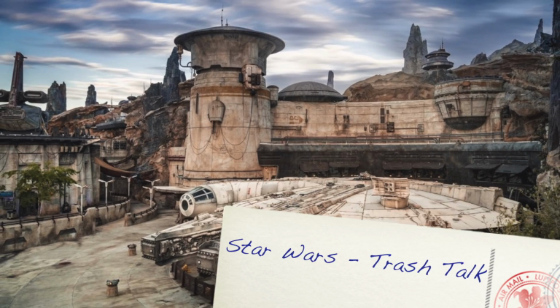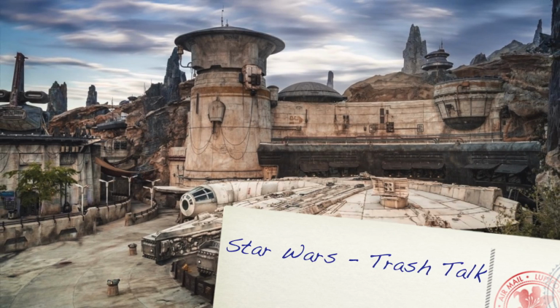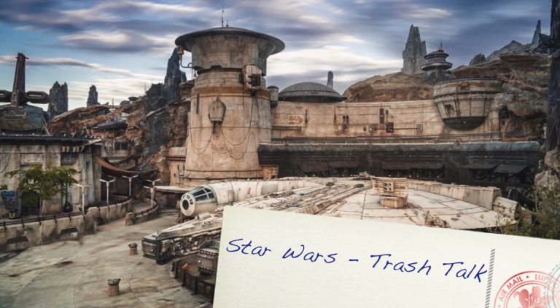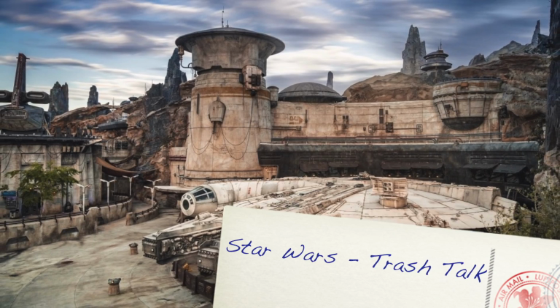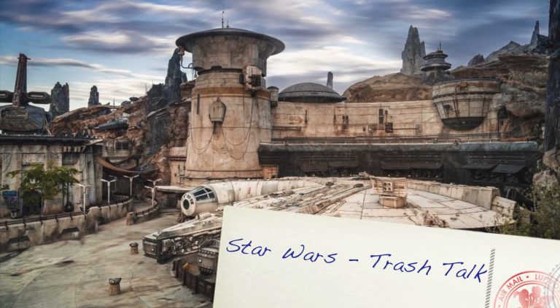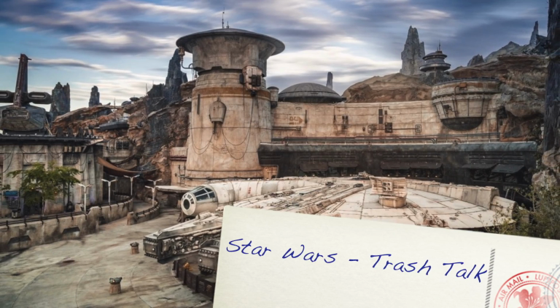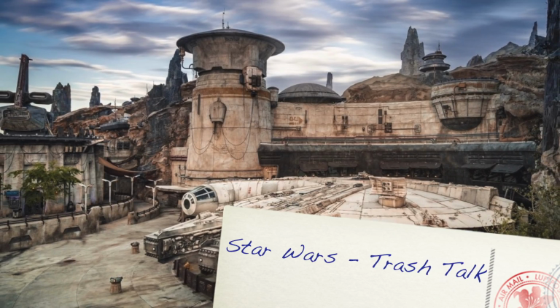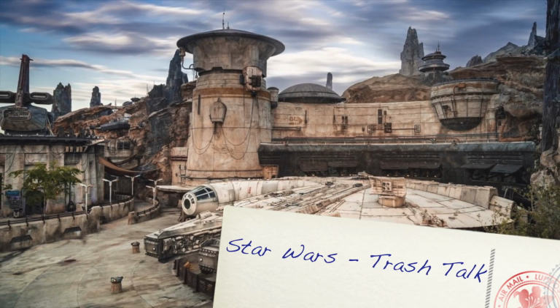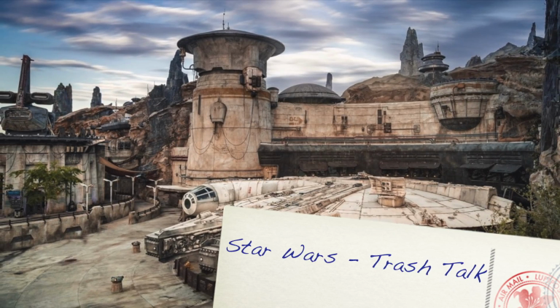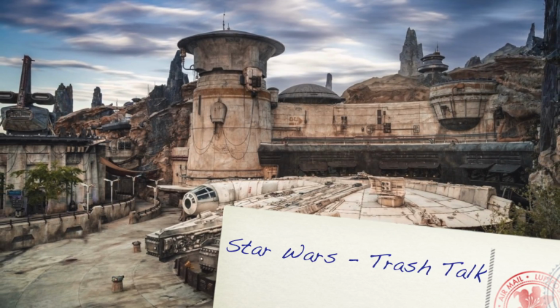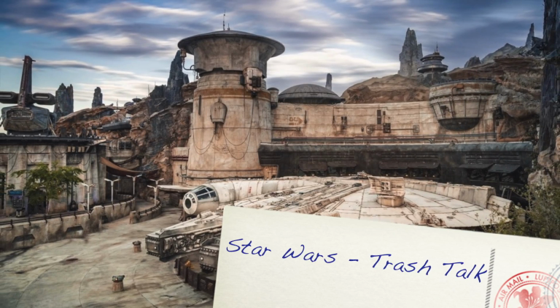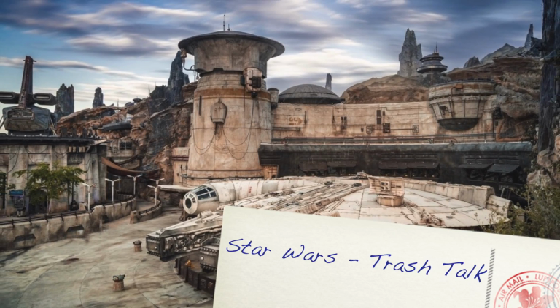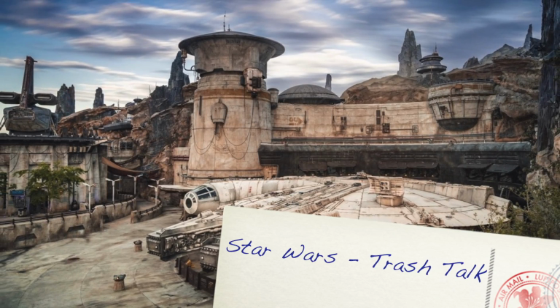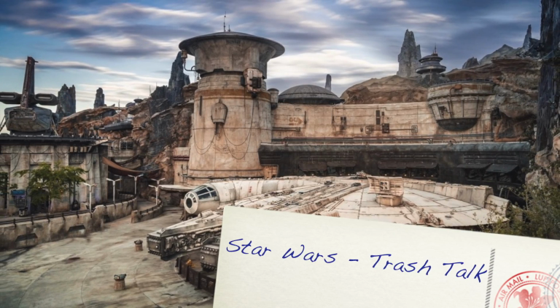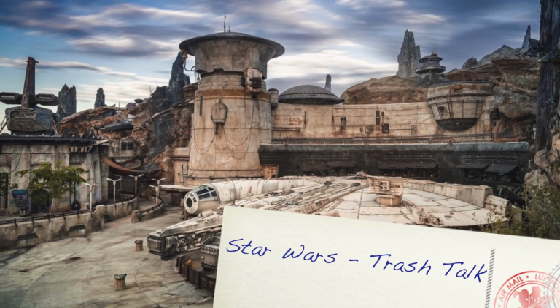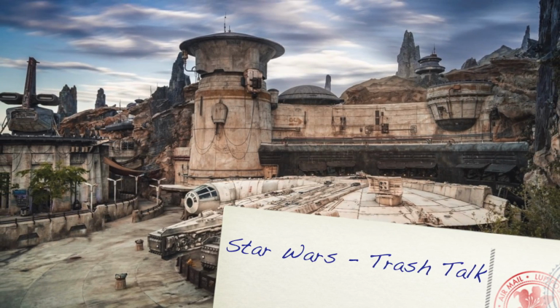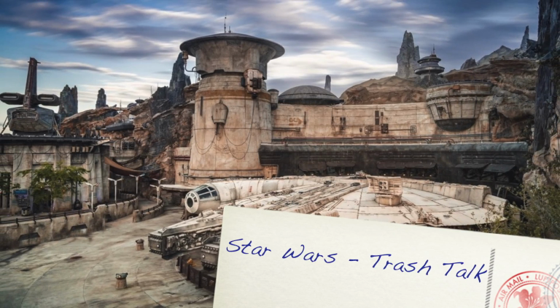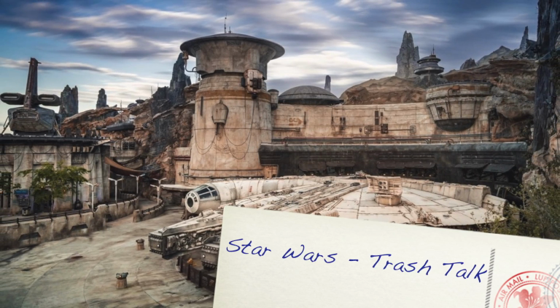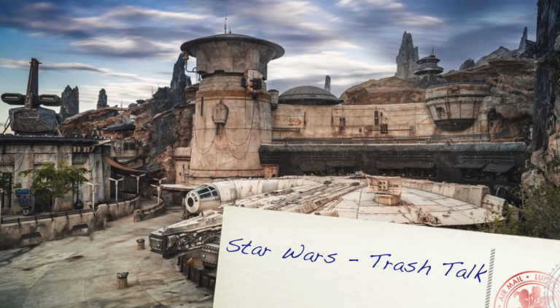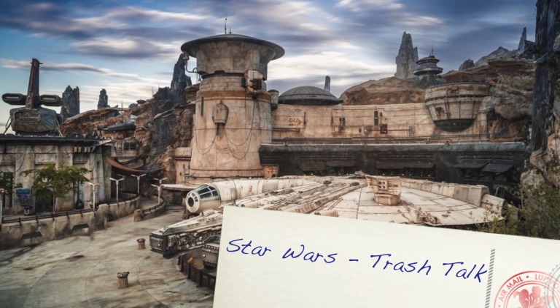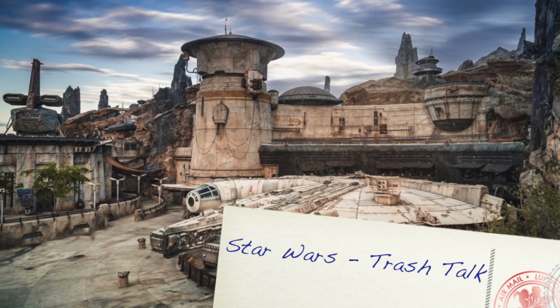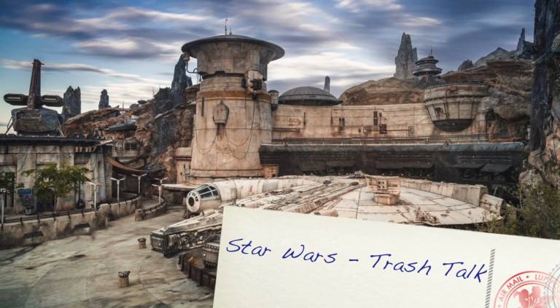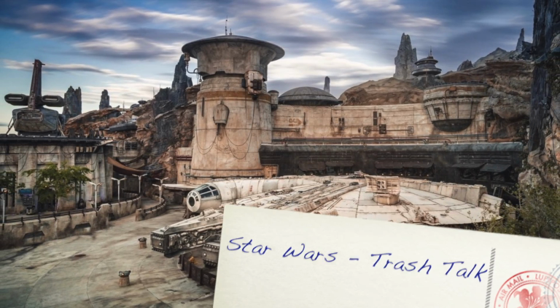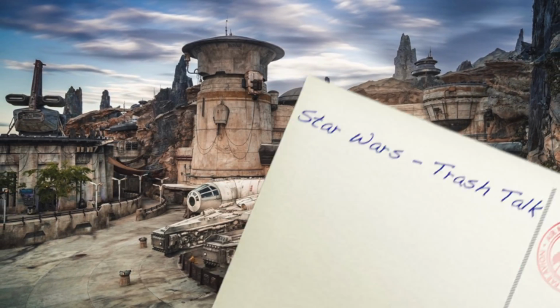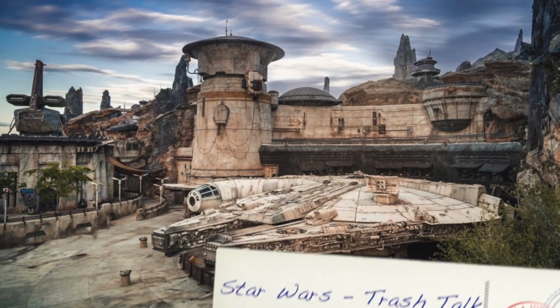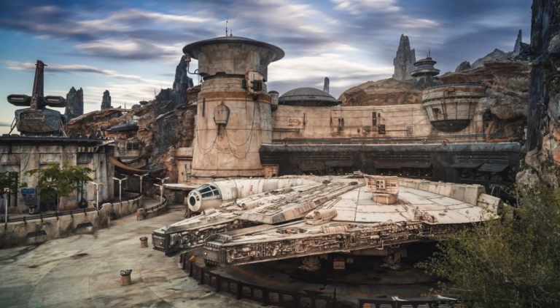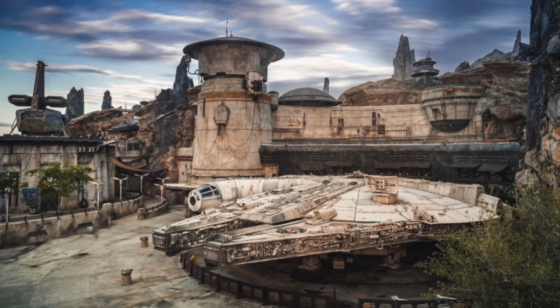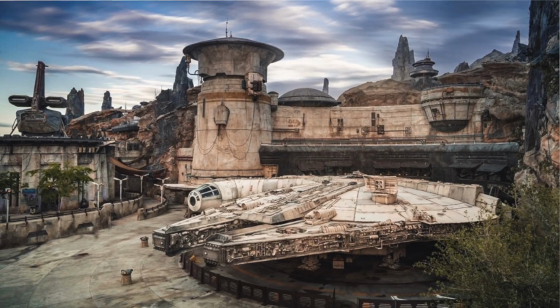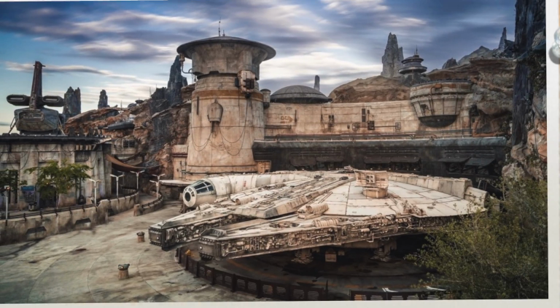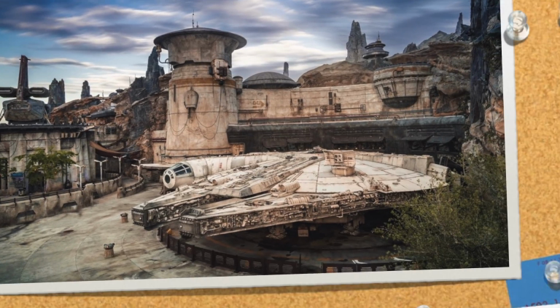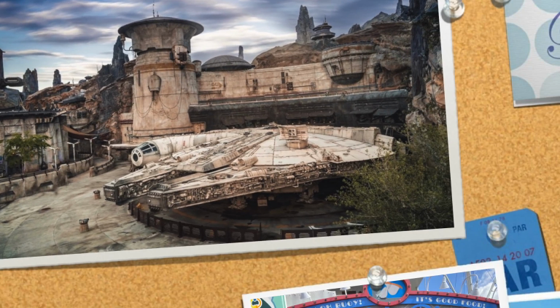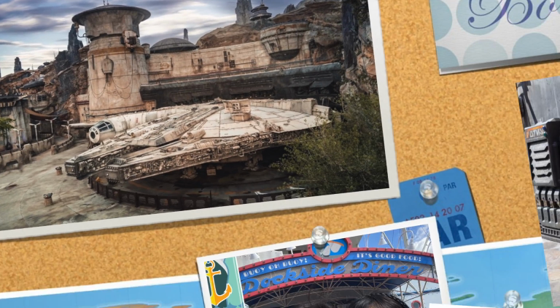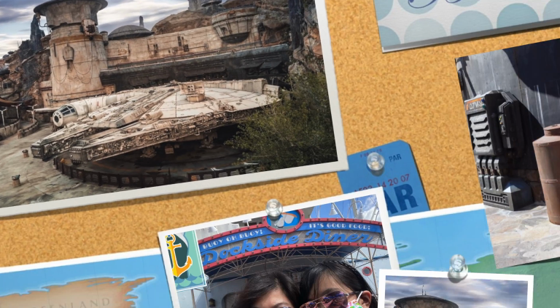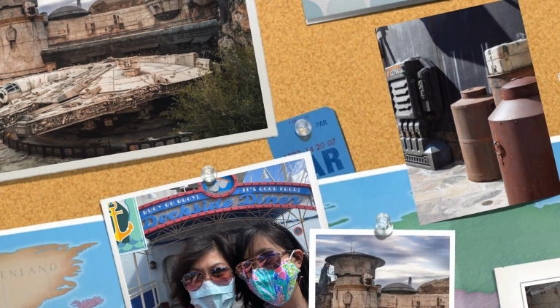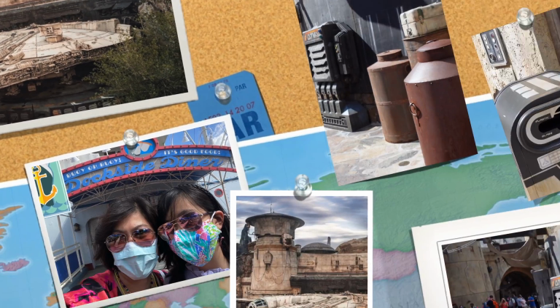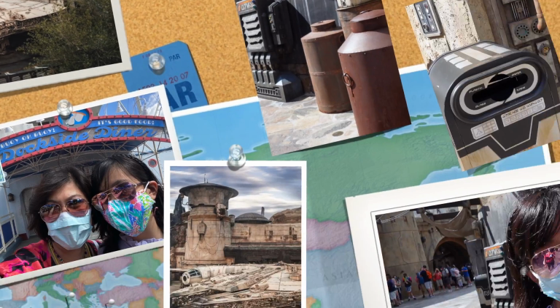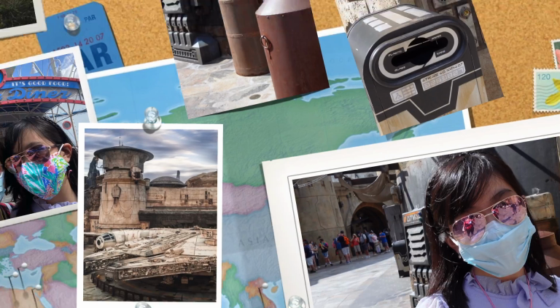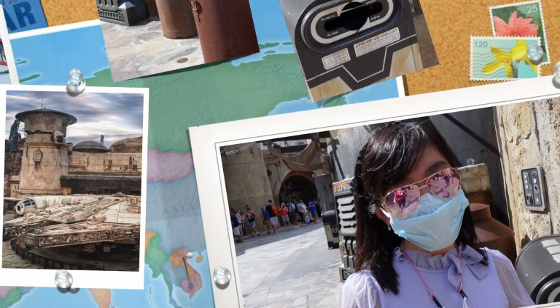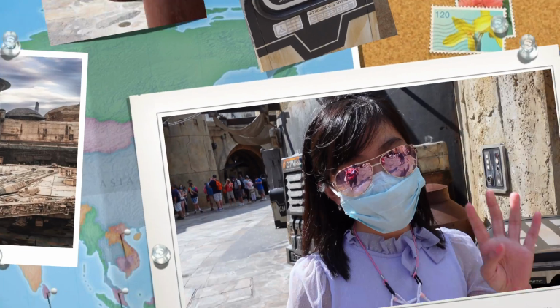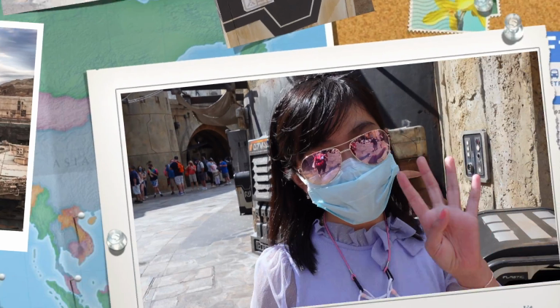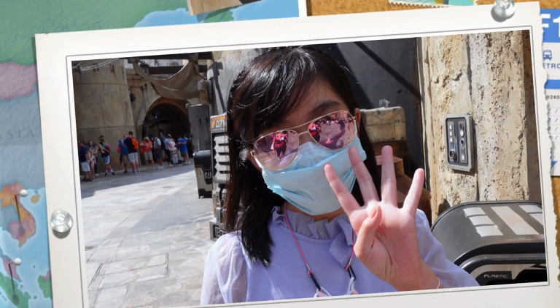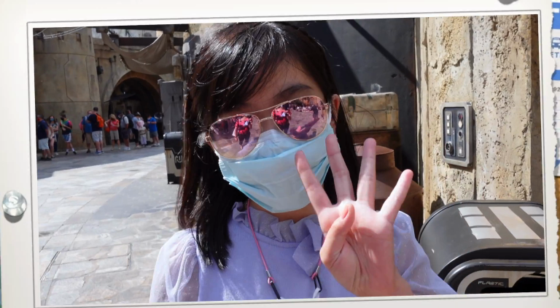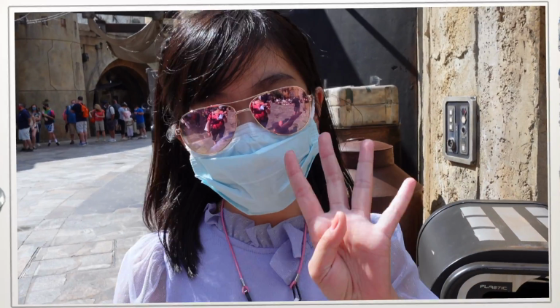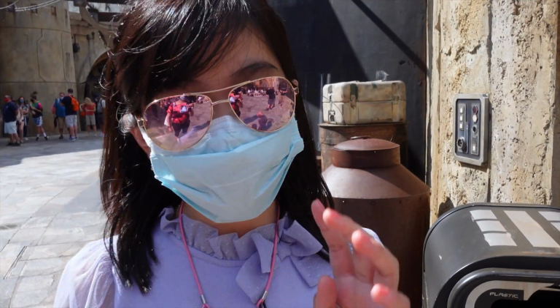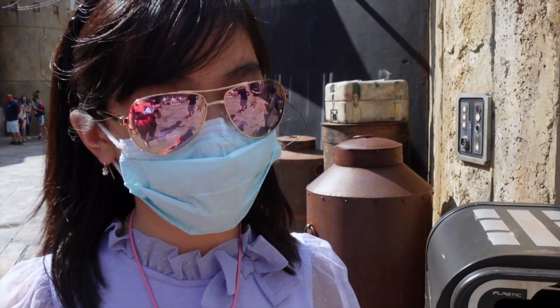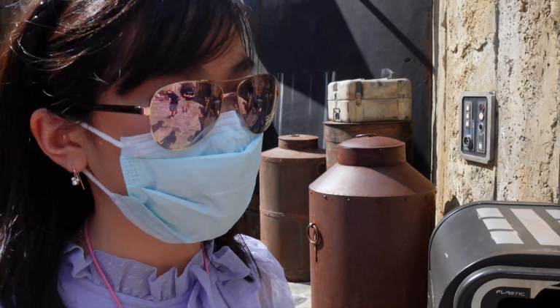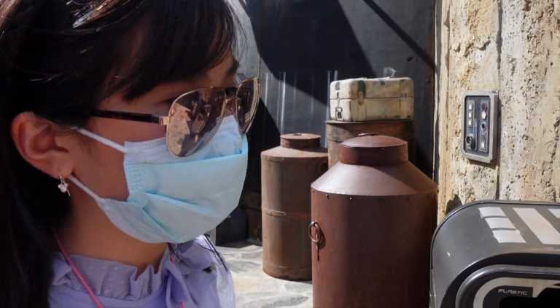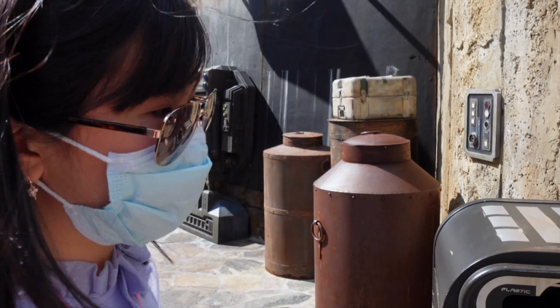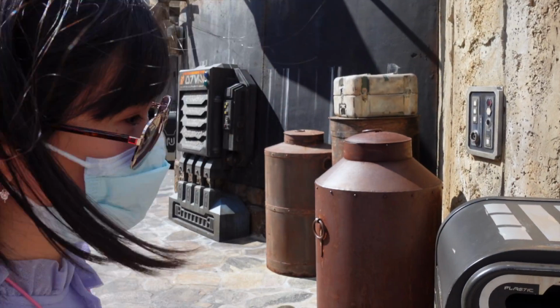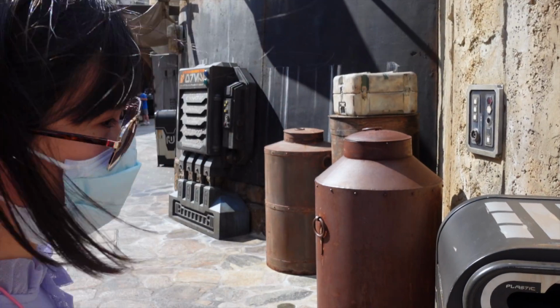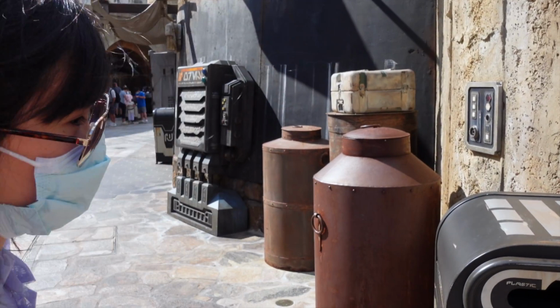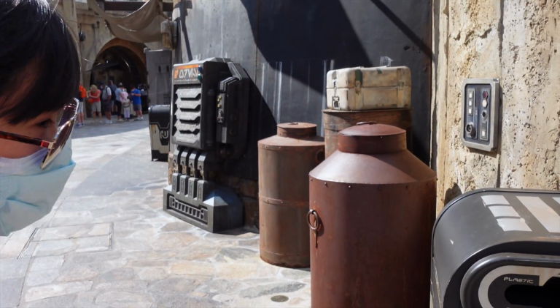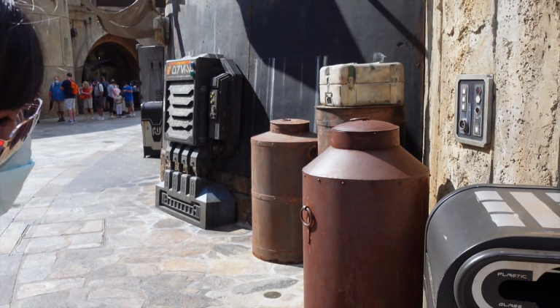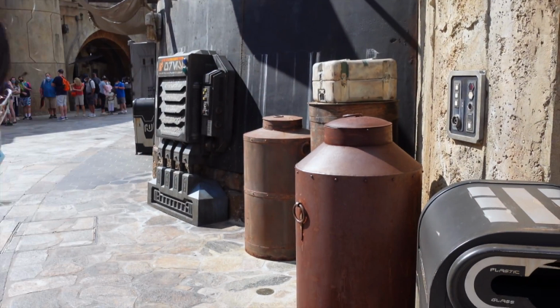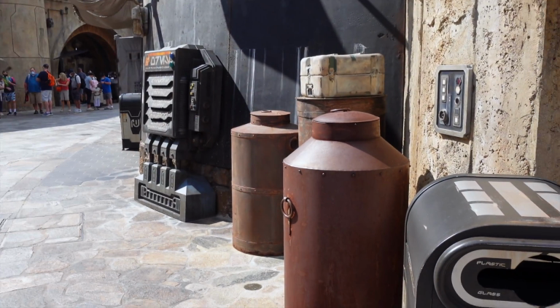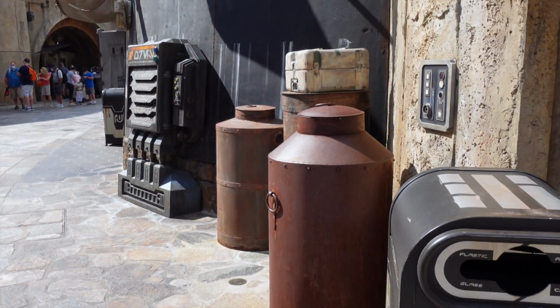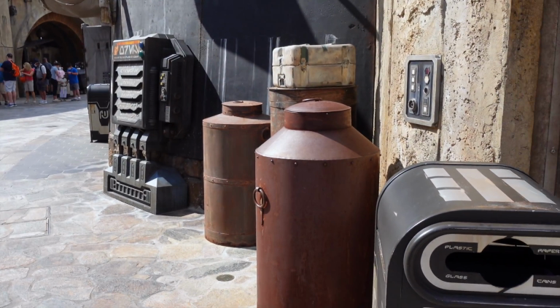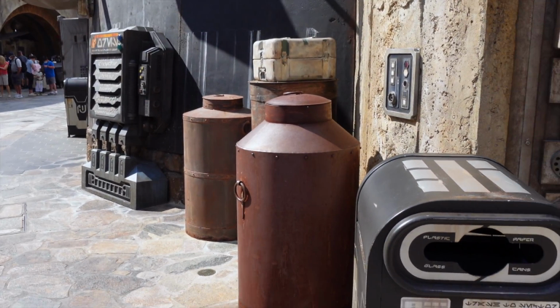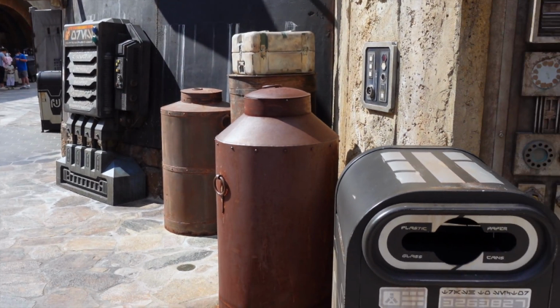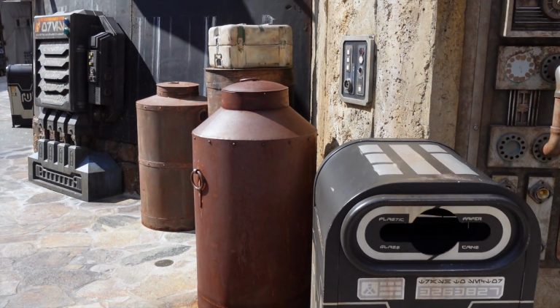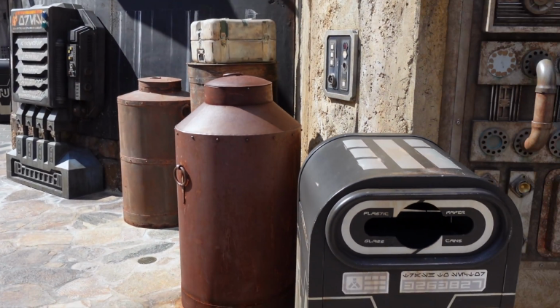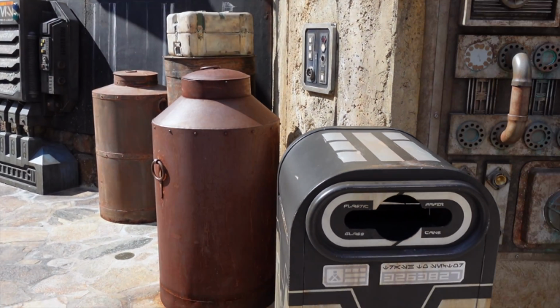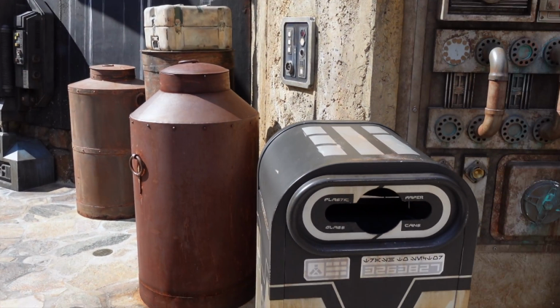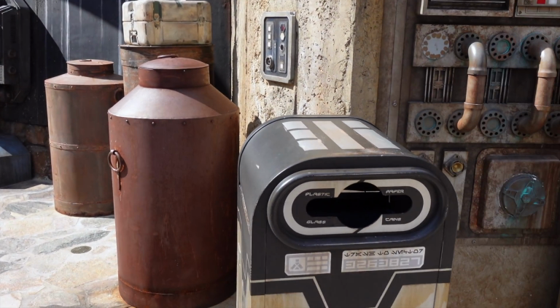Next stop: Star Wars Galaxy's Edge. This is our fourth stop at the theme spot — the trash can.